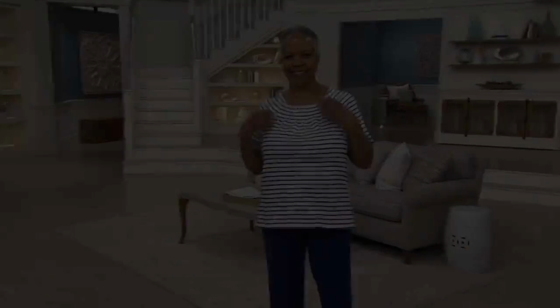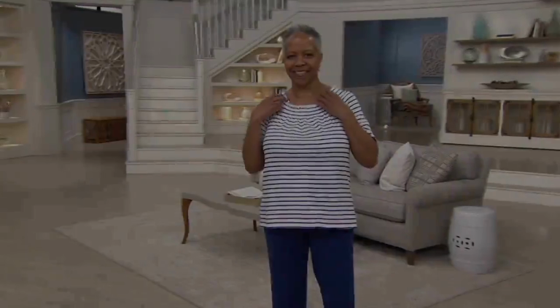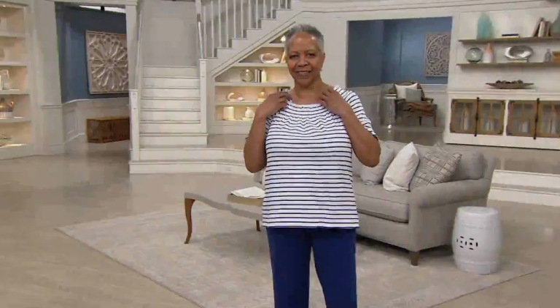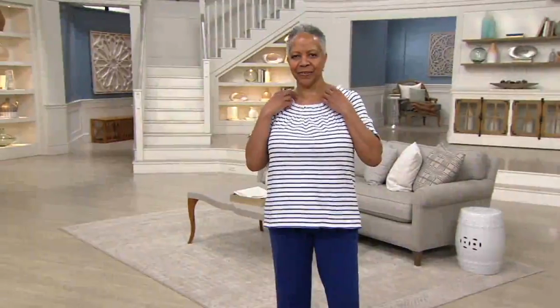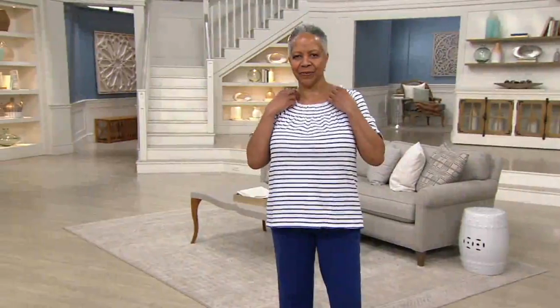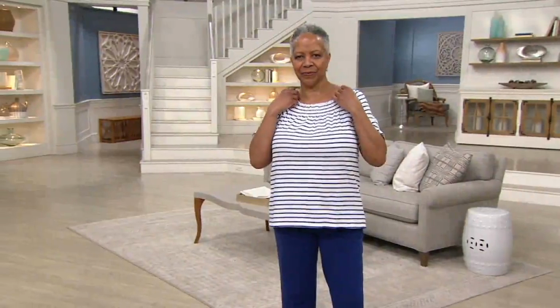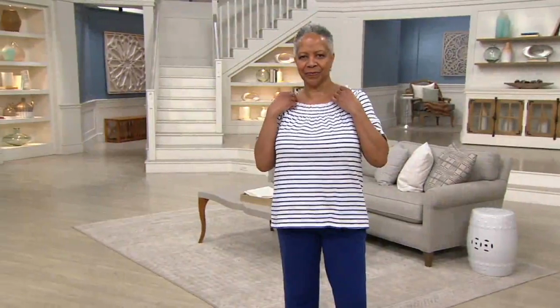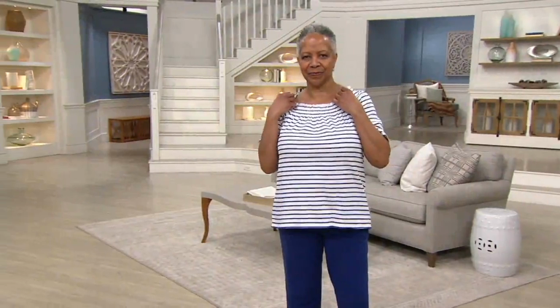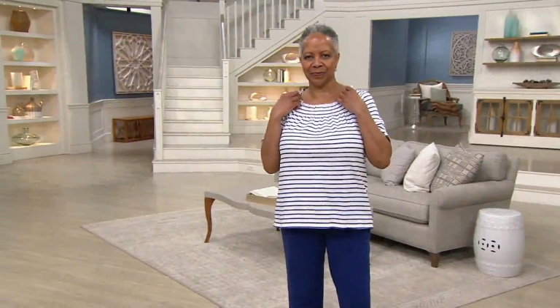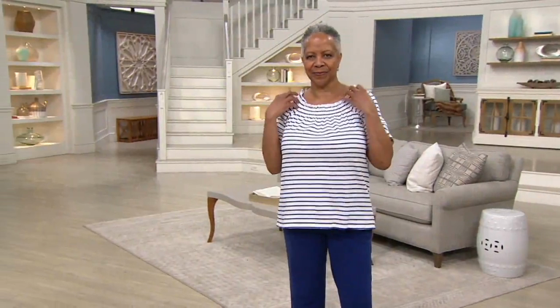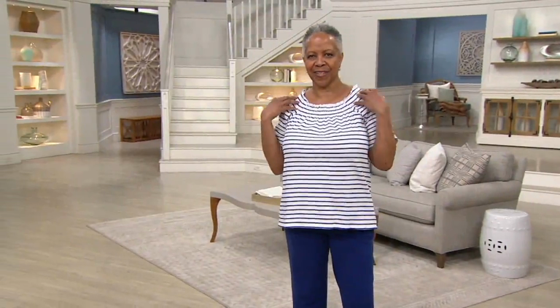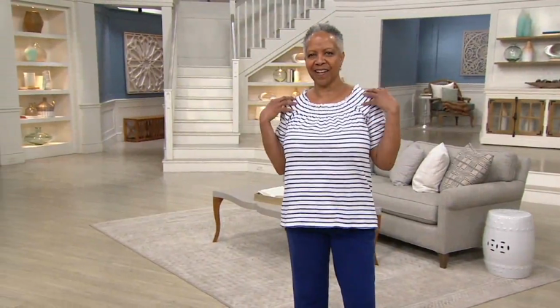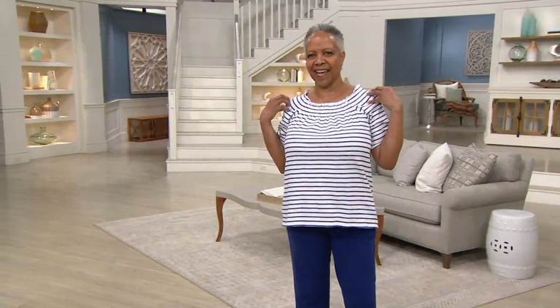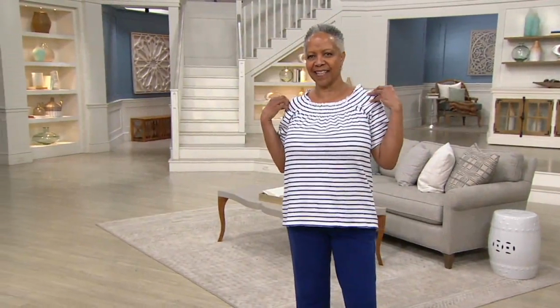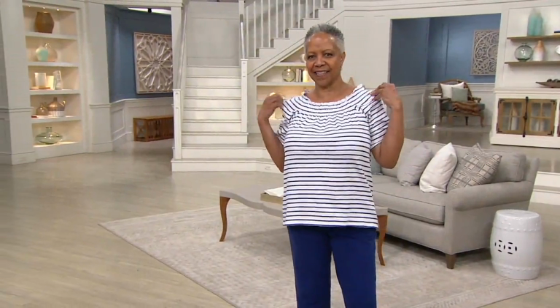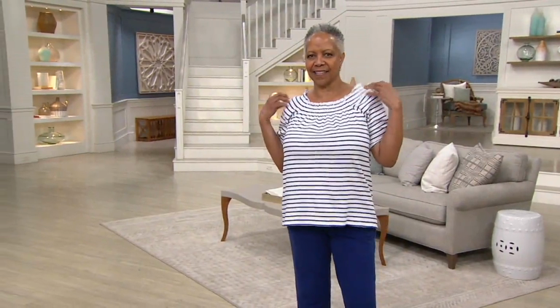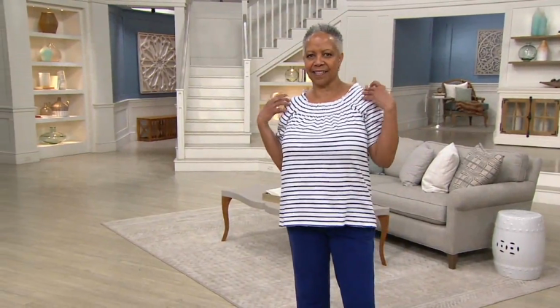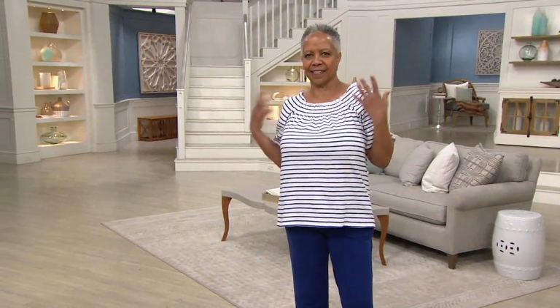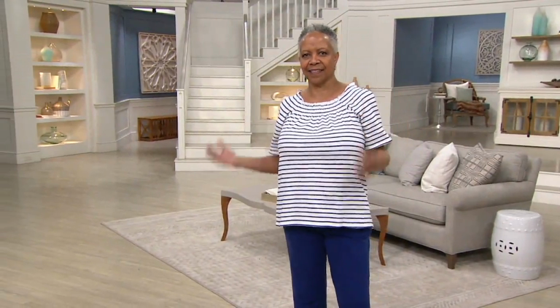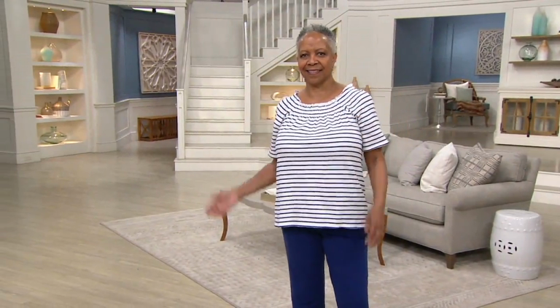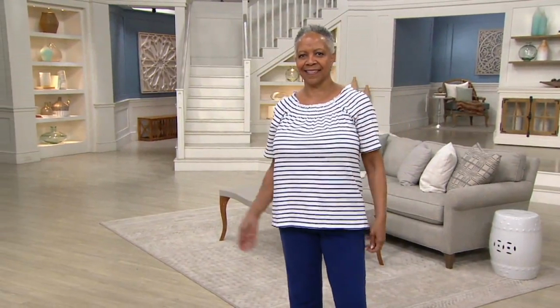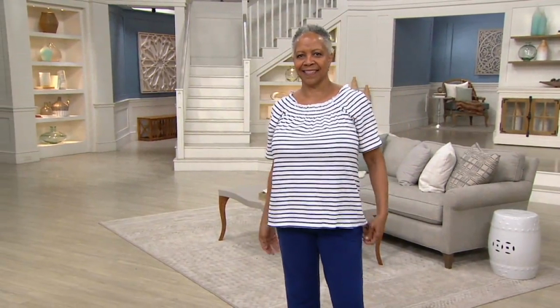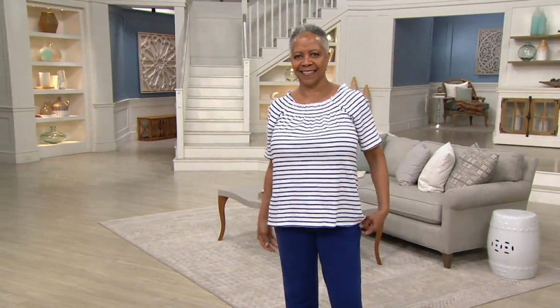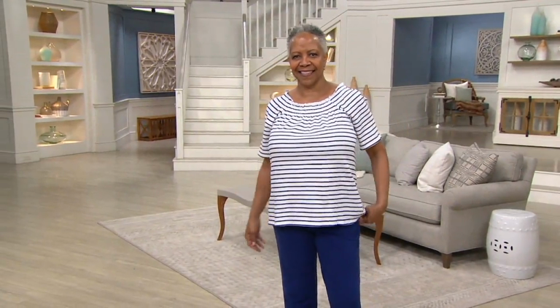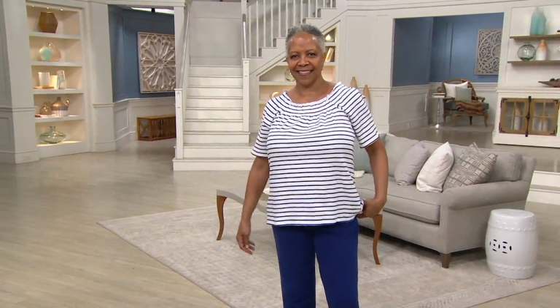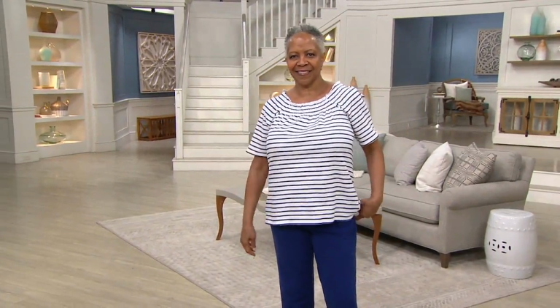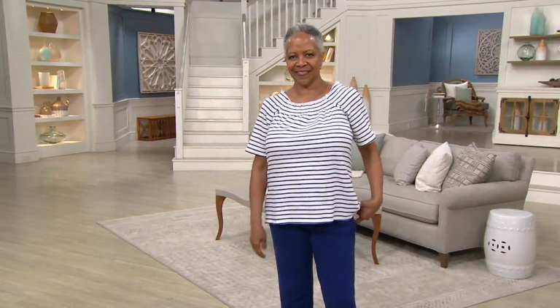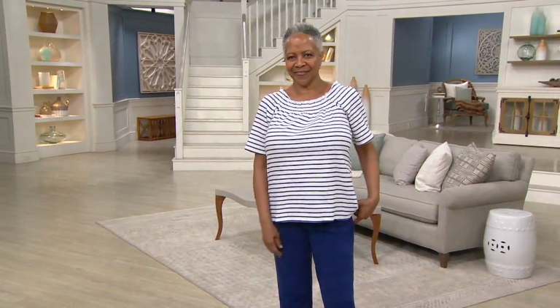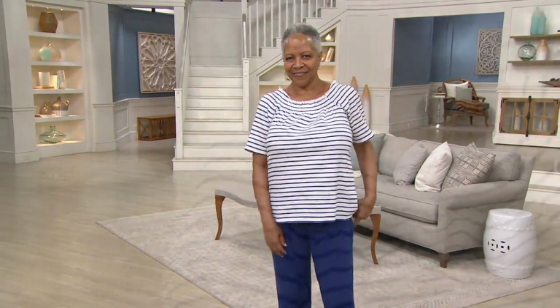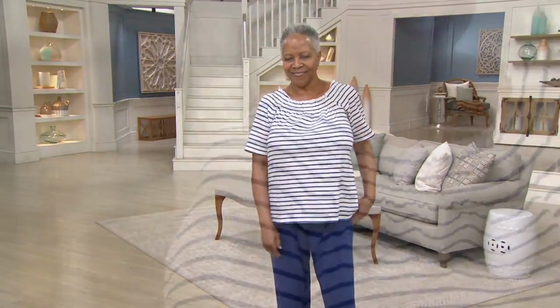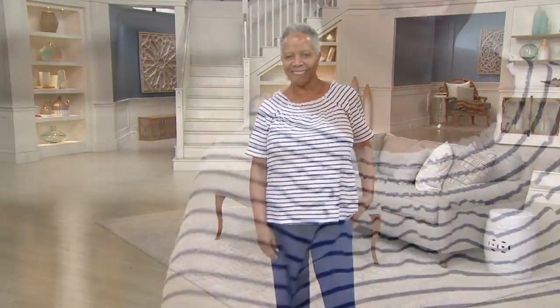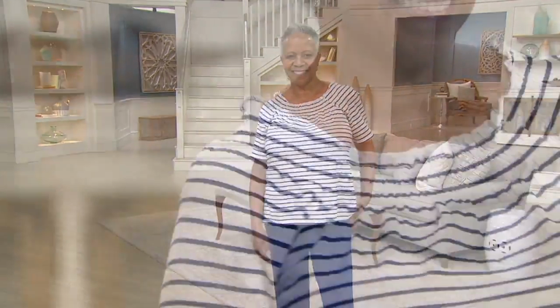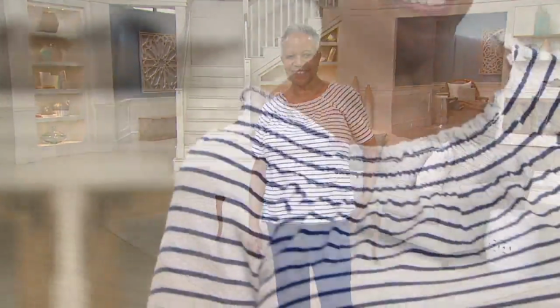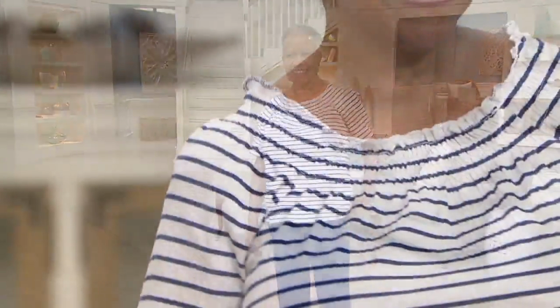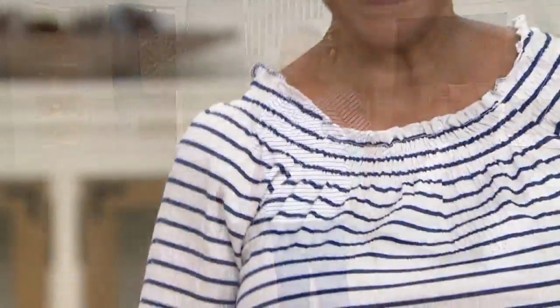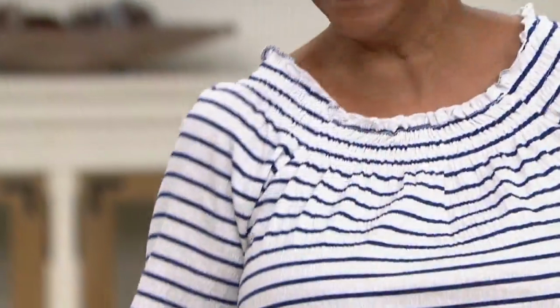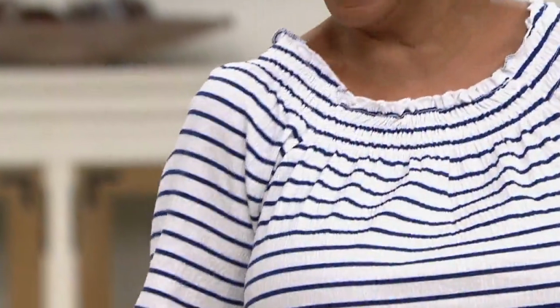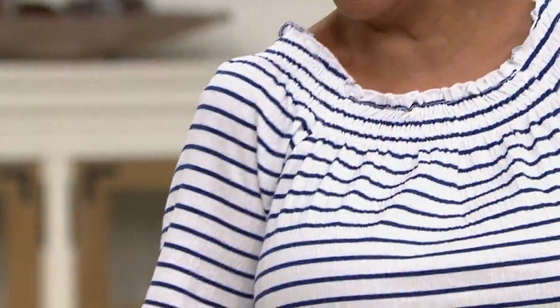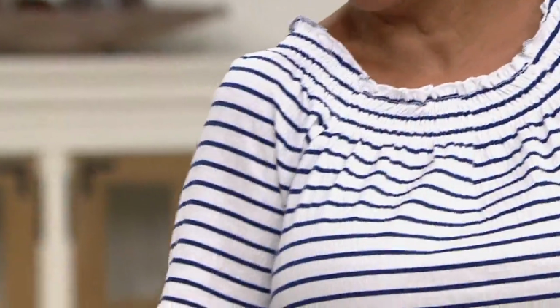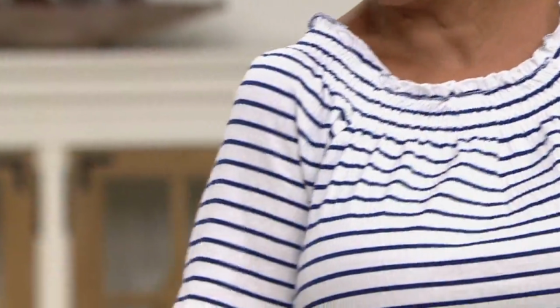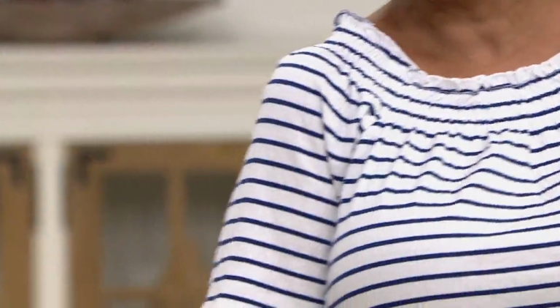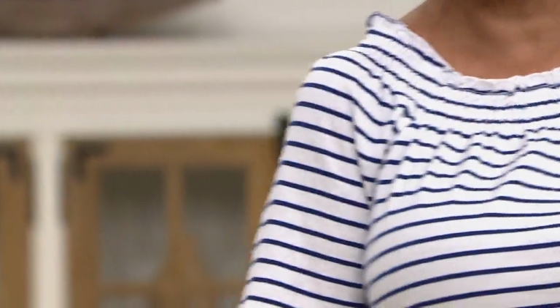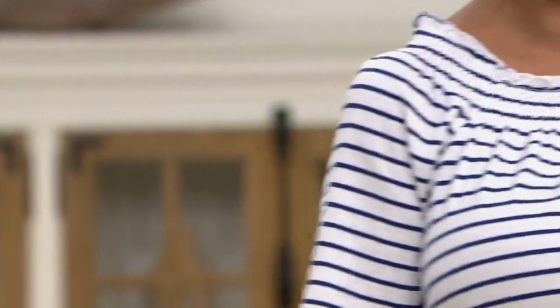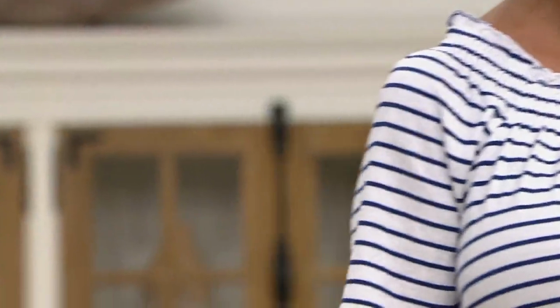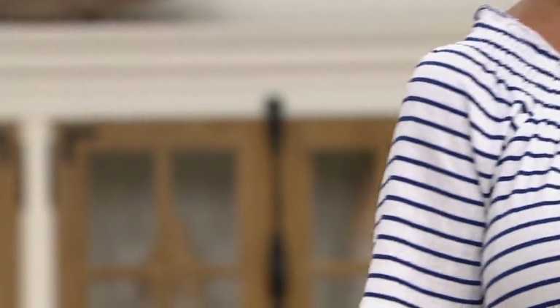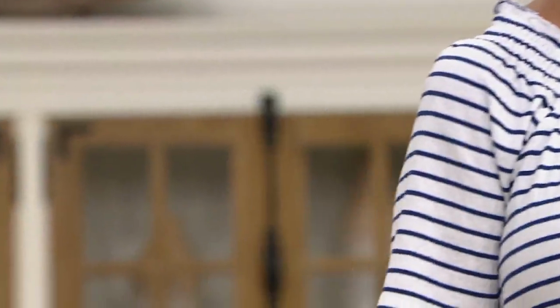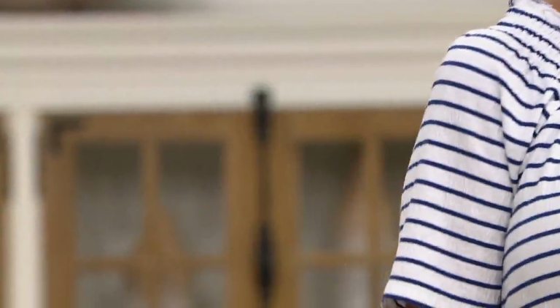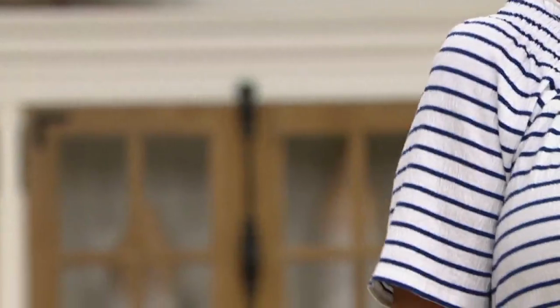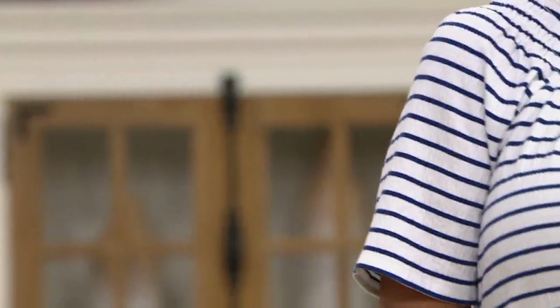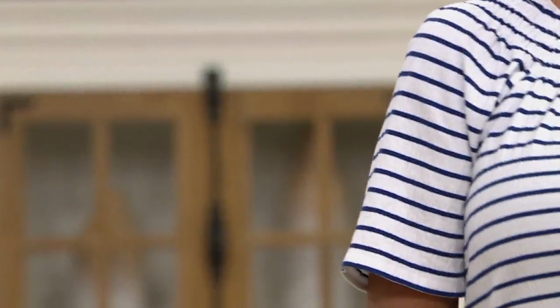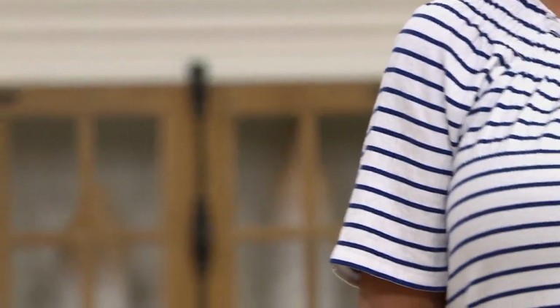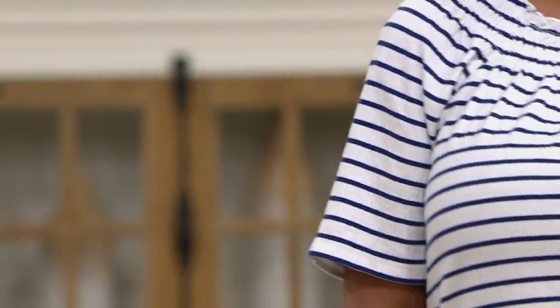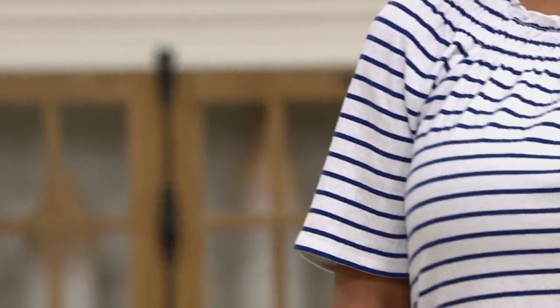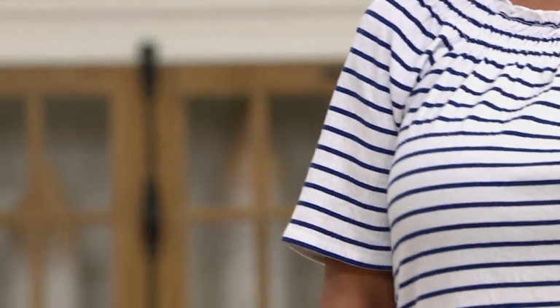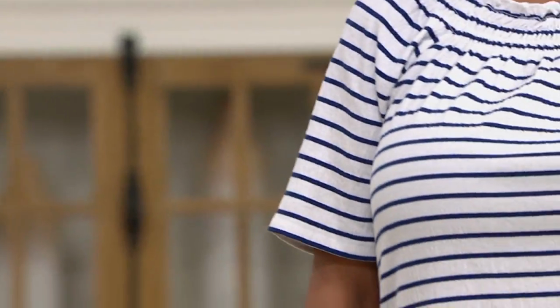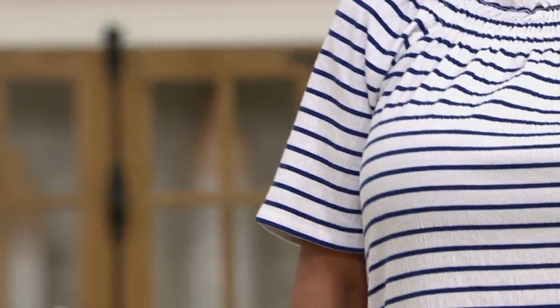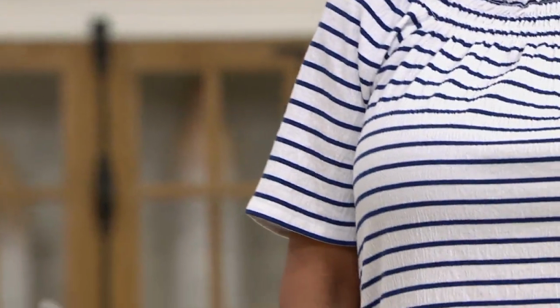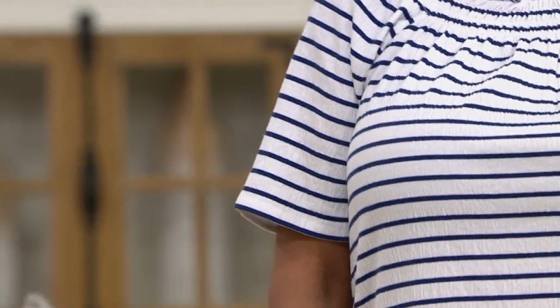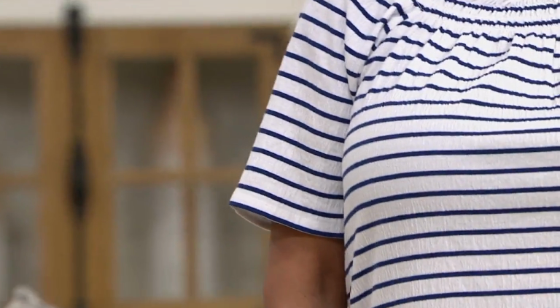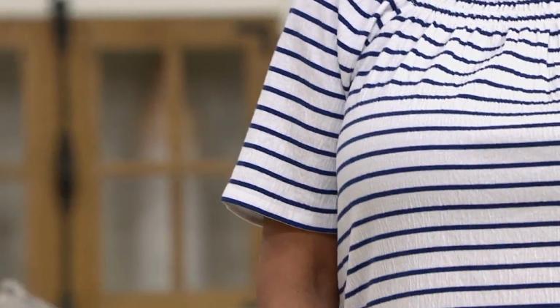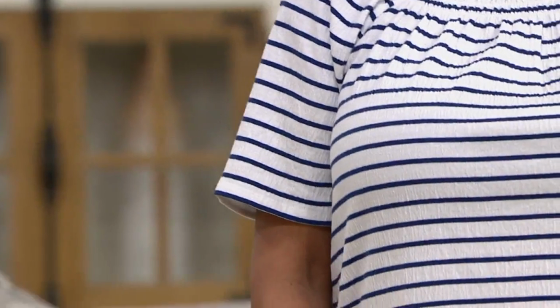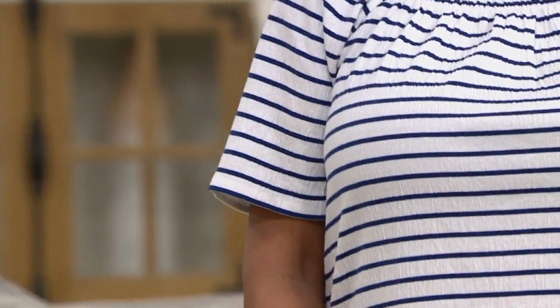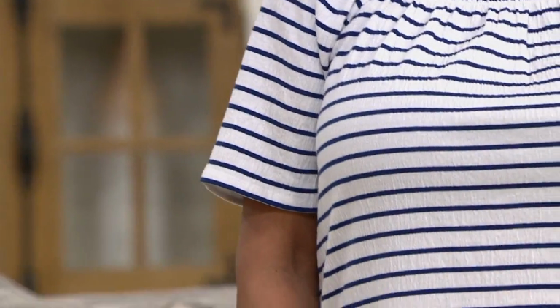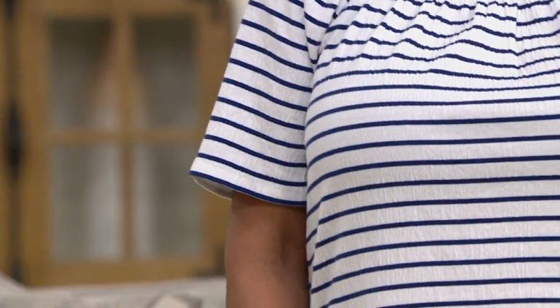This is perfect. So you can see on Tony - don't you love this? It's the softest, lightest, airiest, great little summer top.